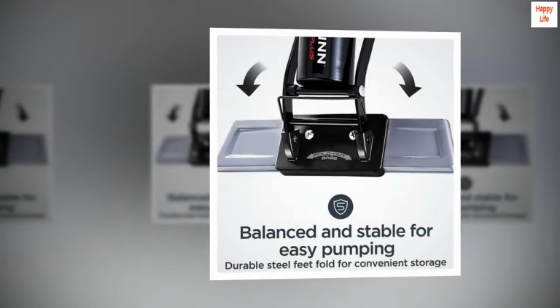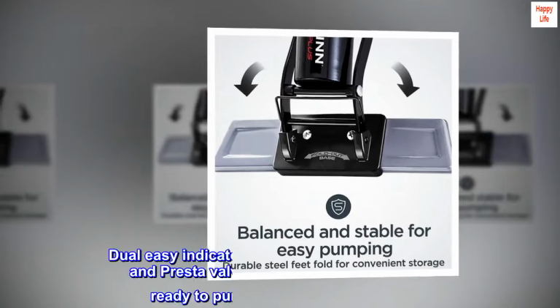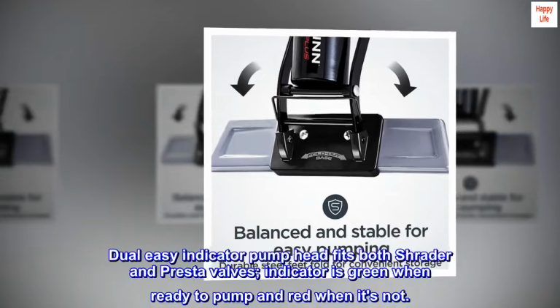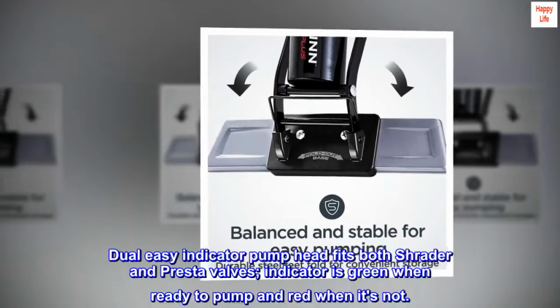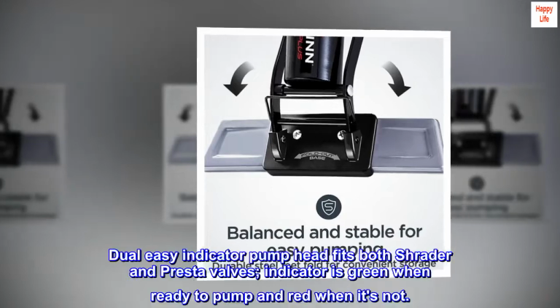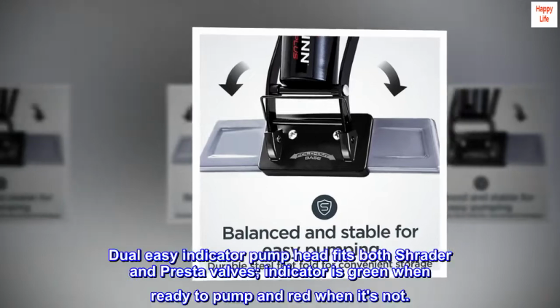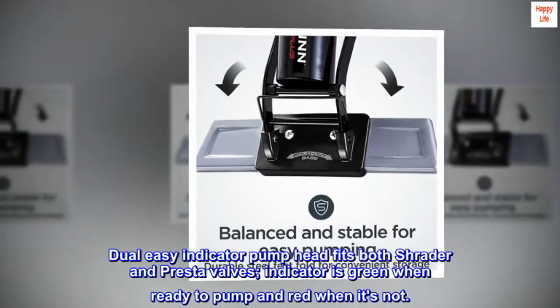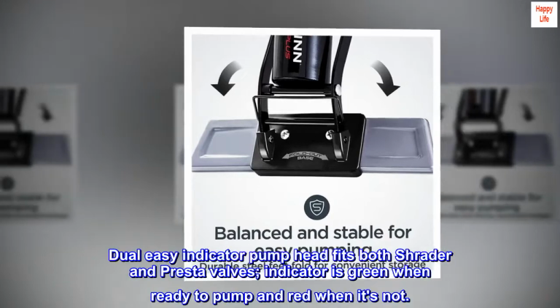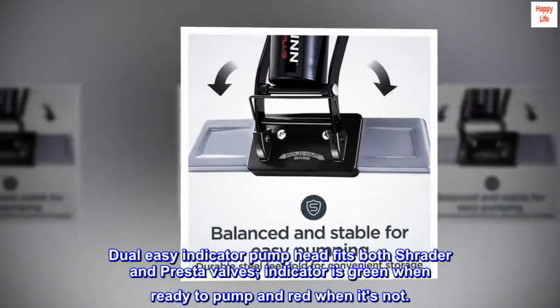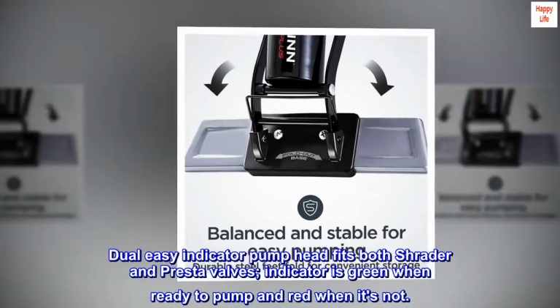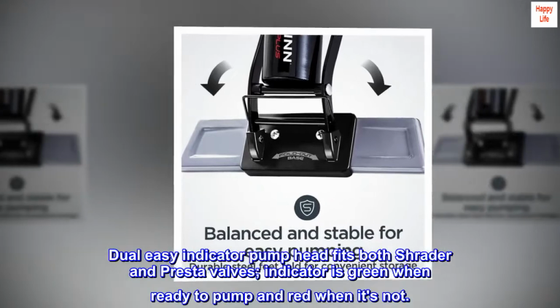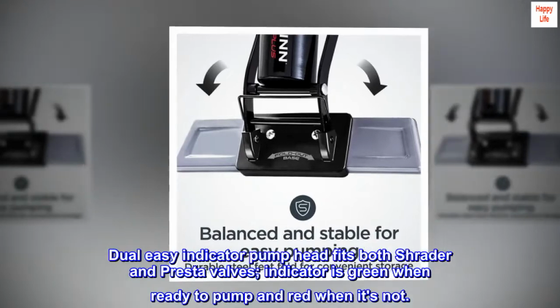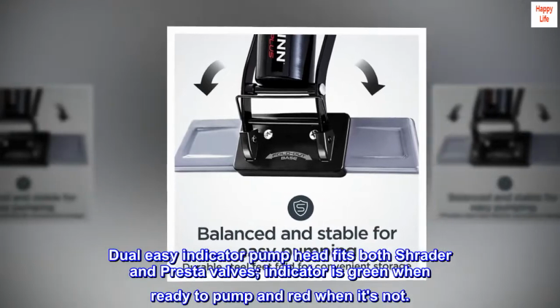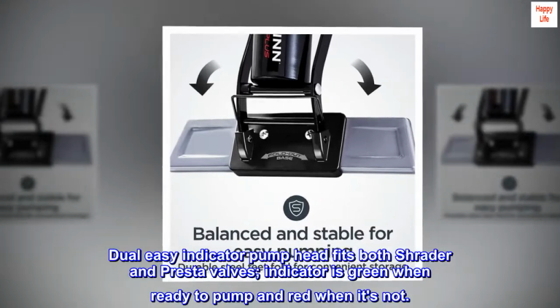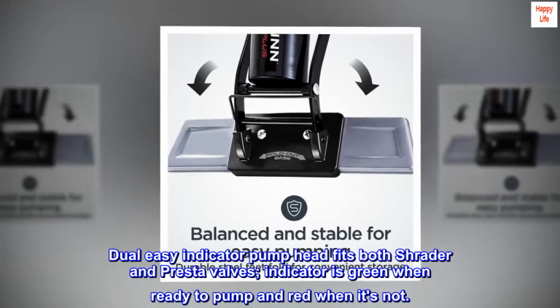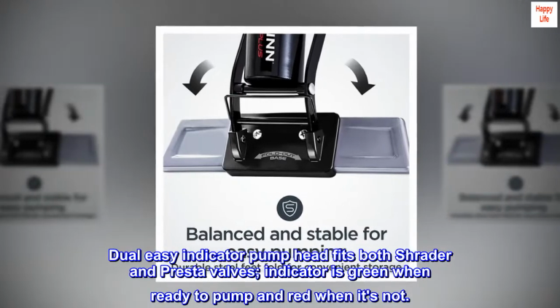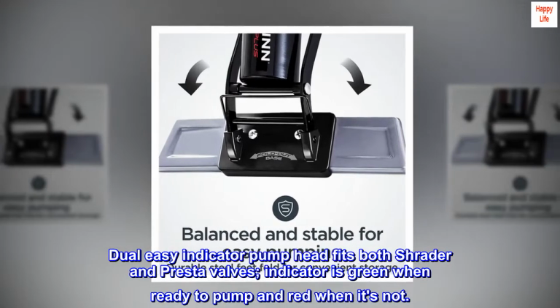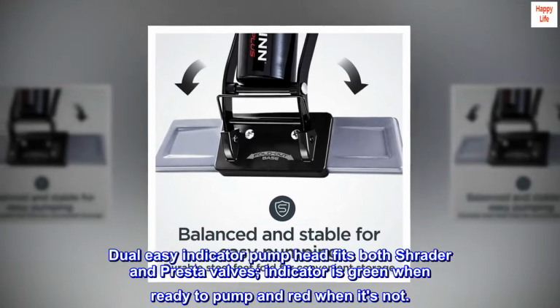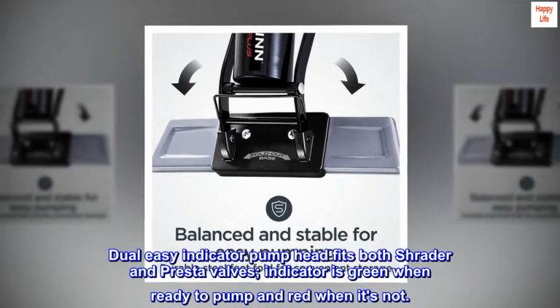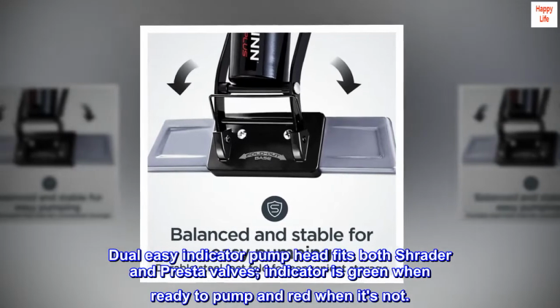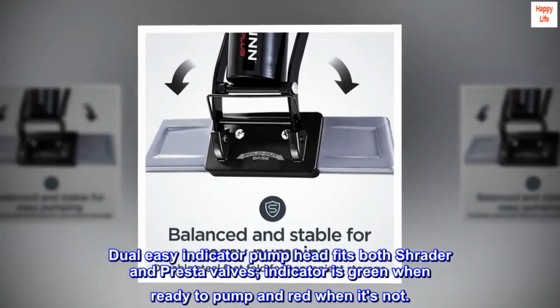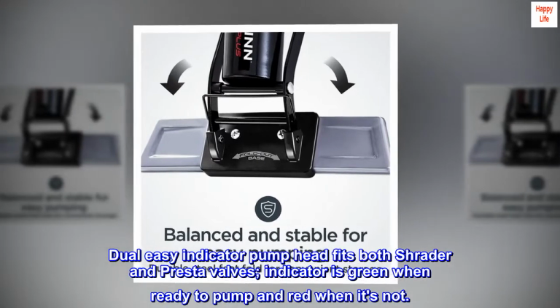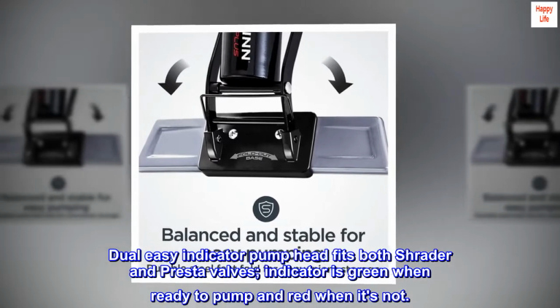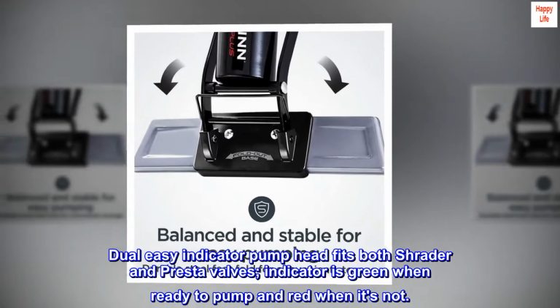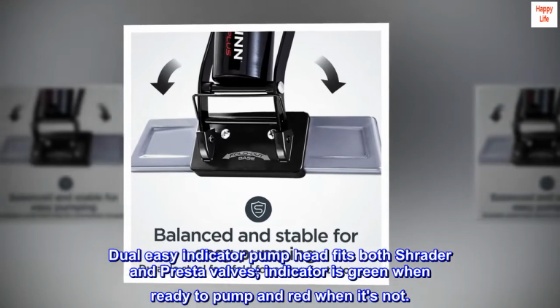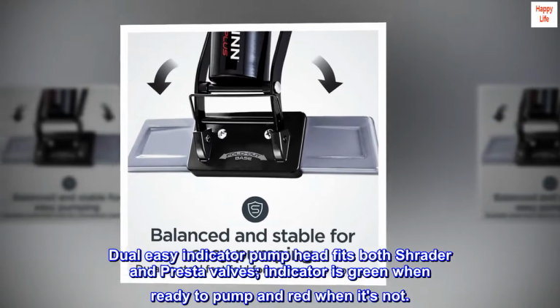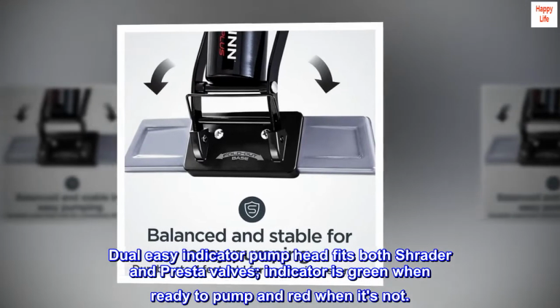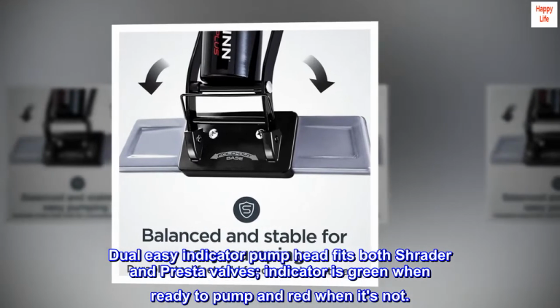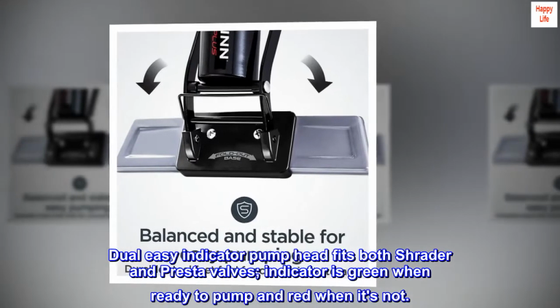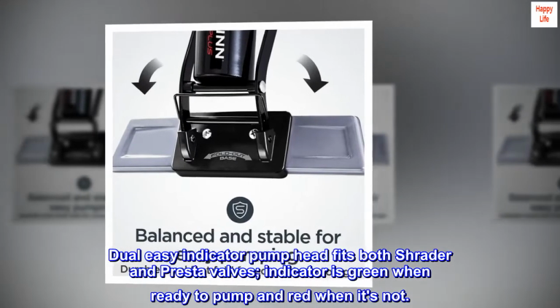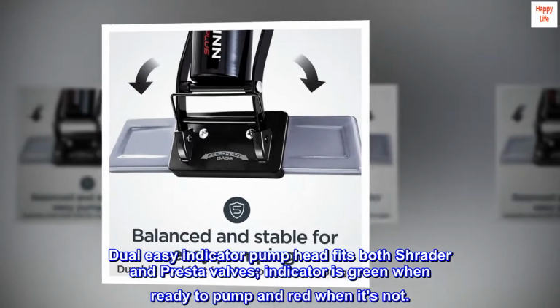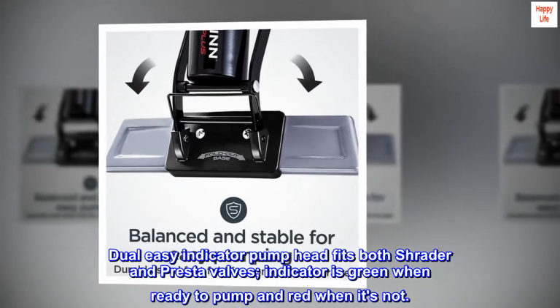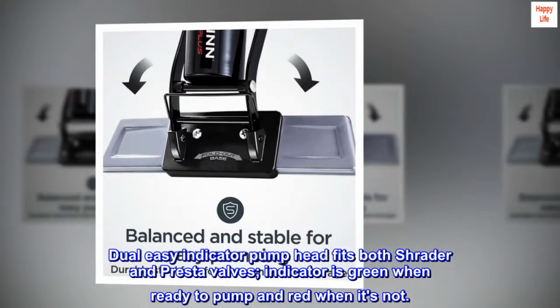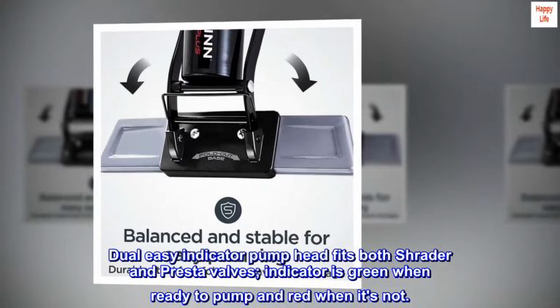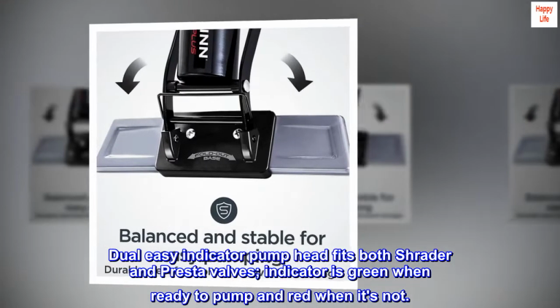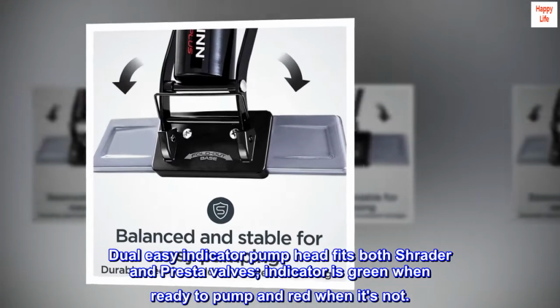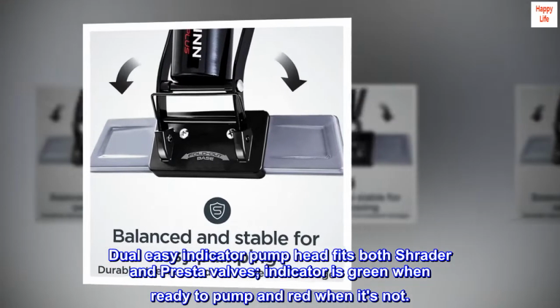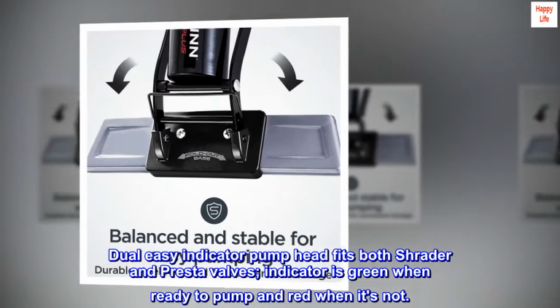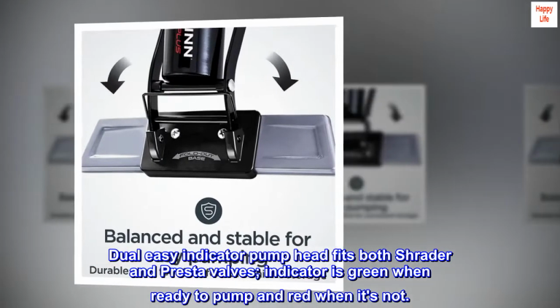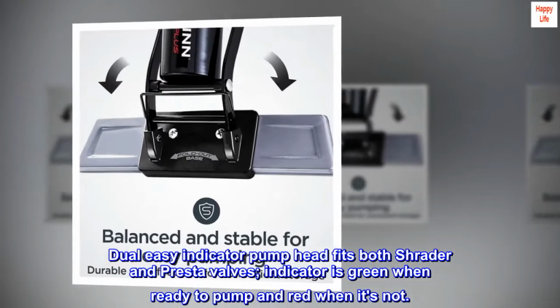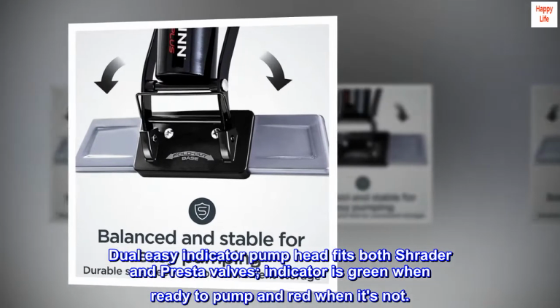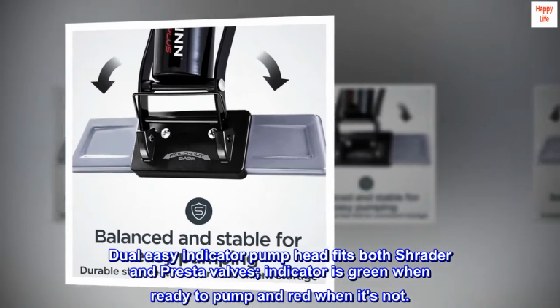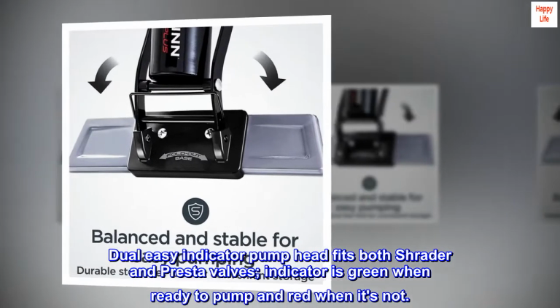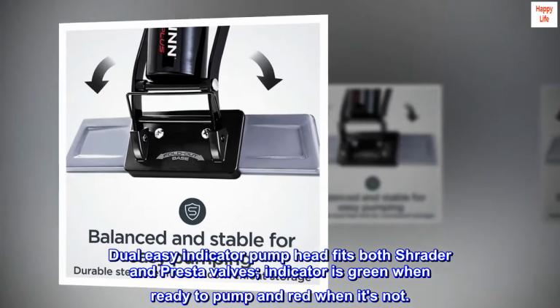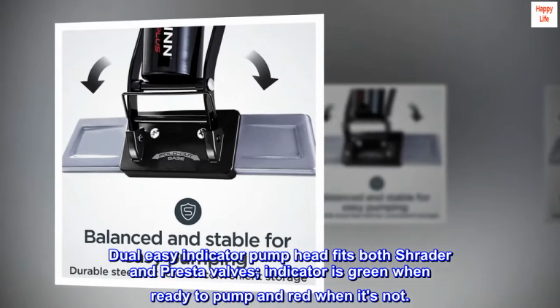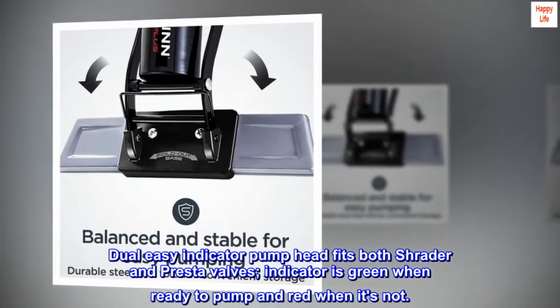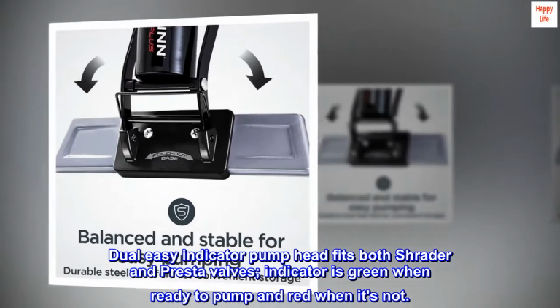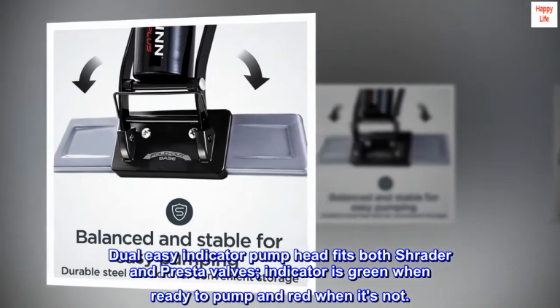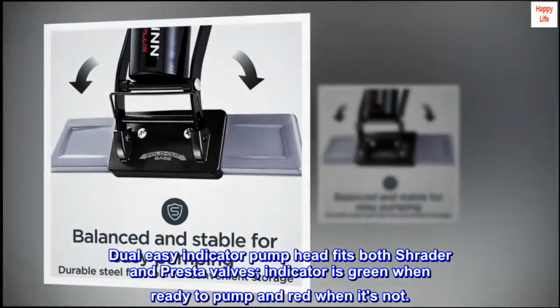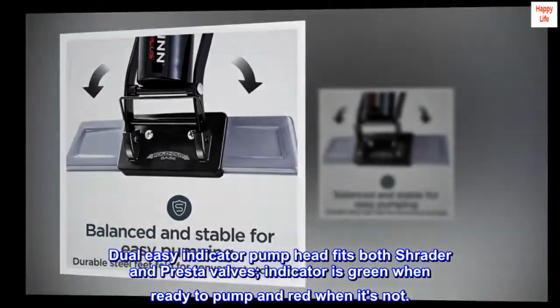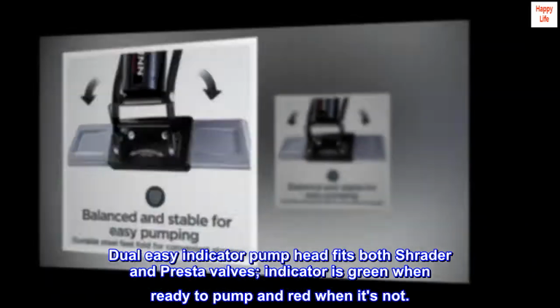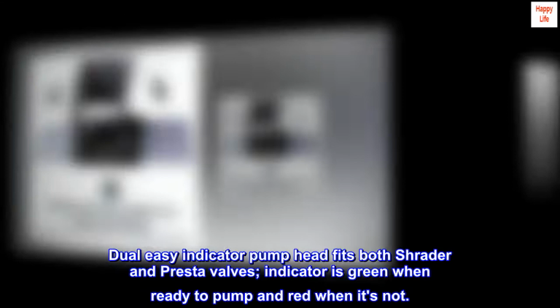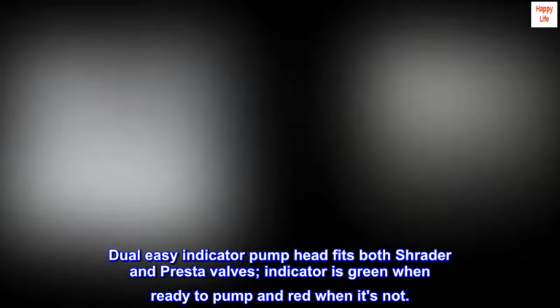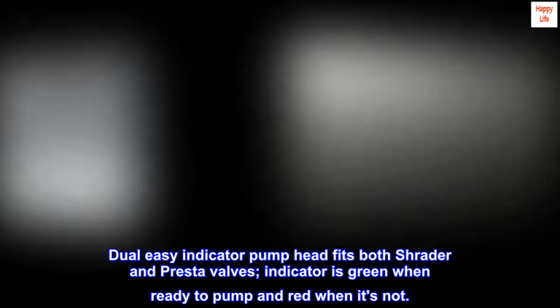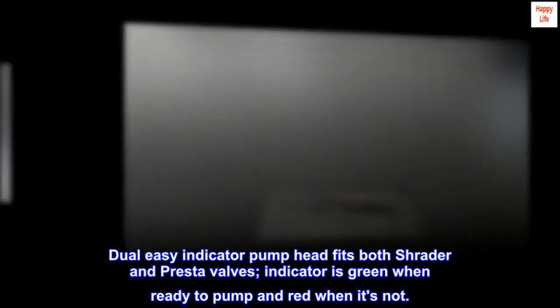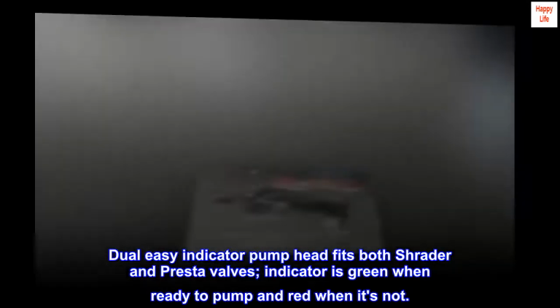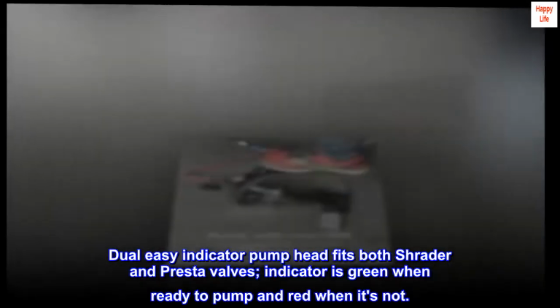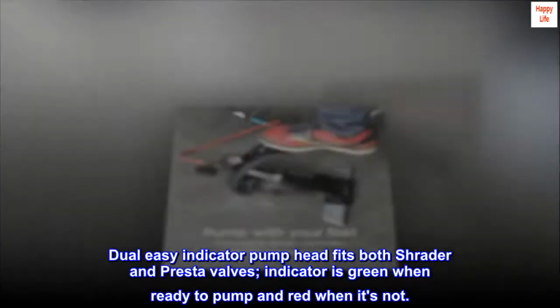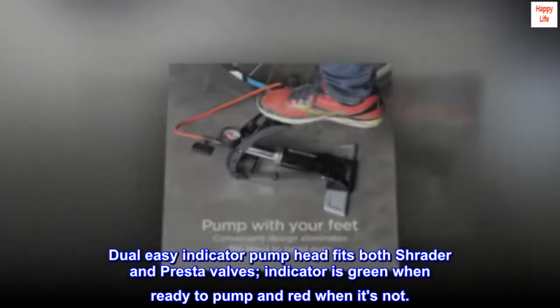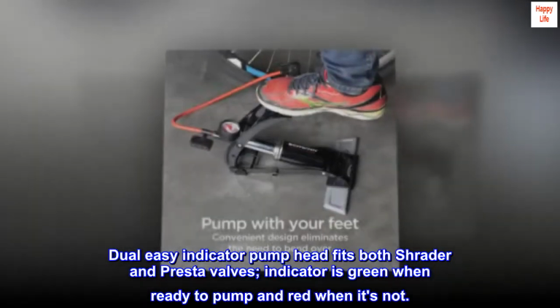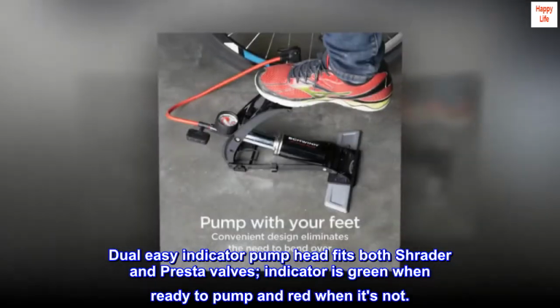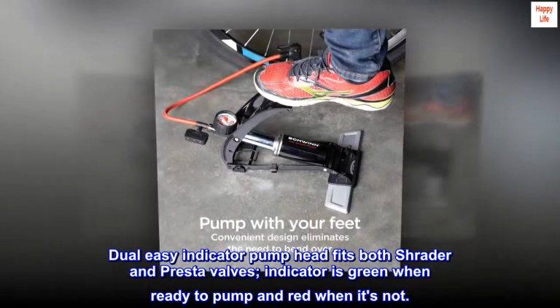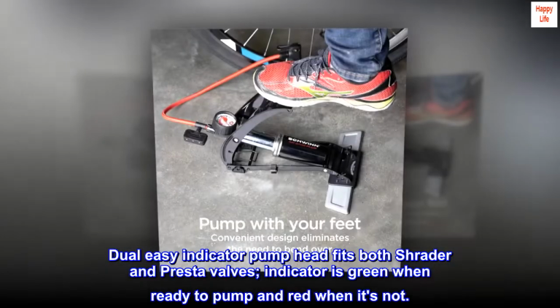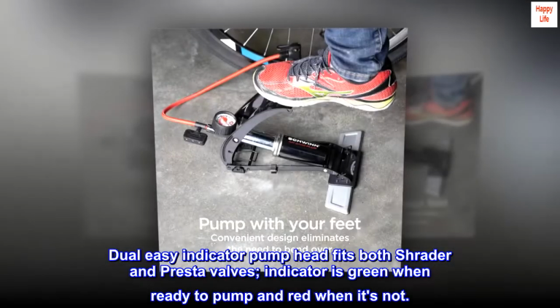The dual easy indicator pump head fits both Schrader and Presta valves. The indicator is green when ready to pump and red when it's not.